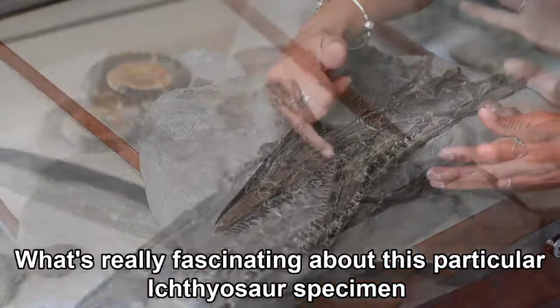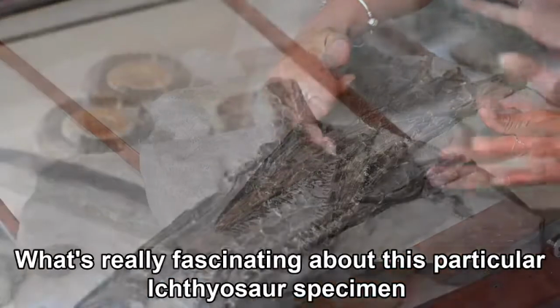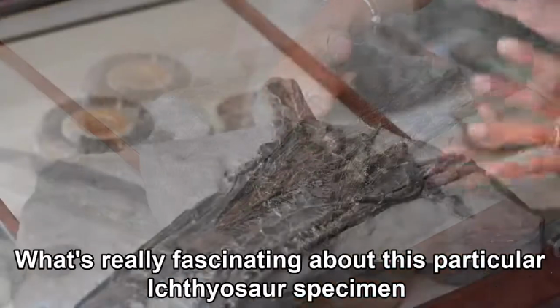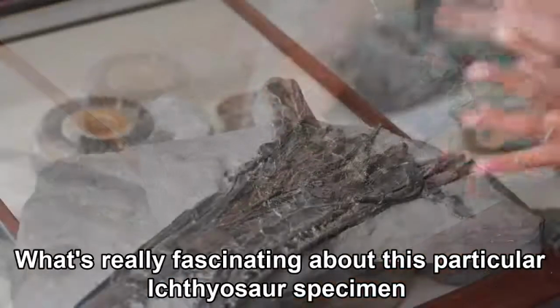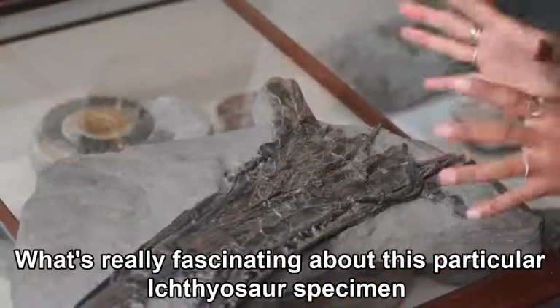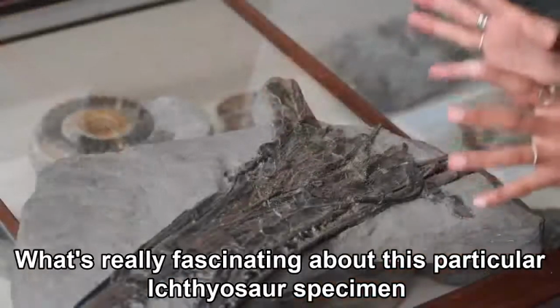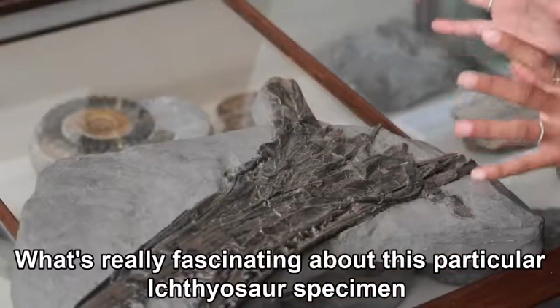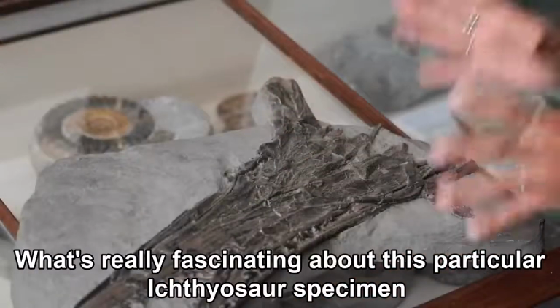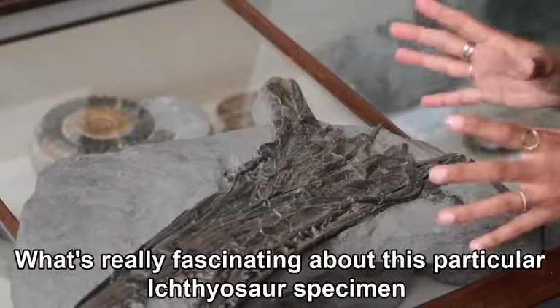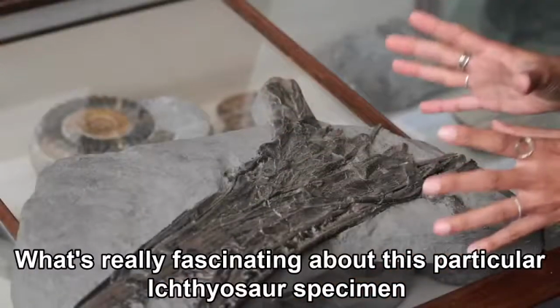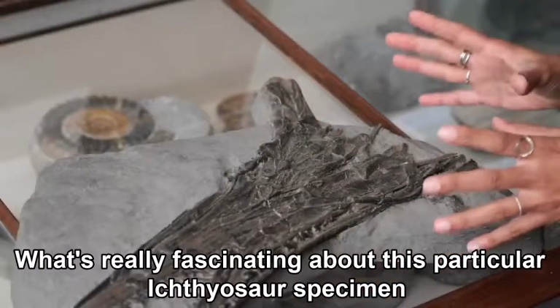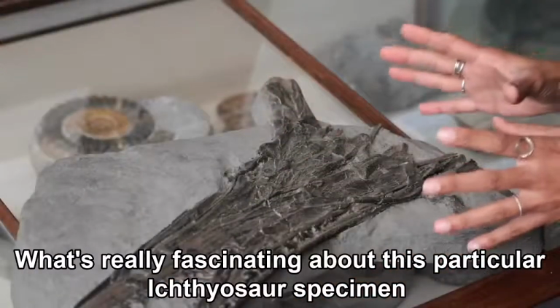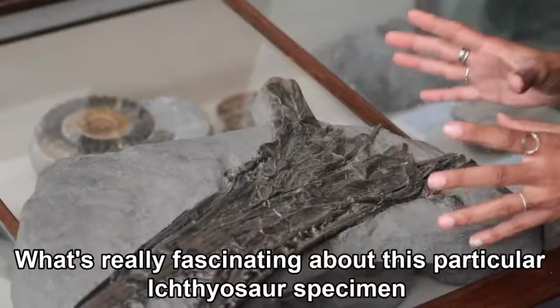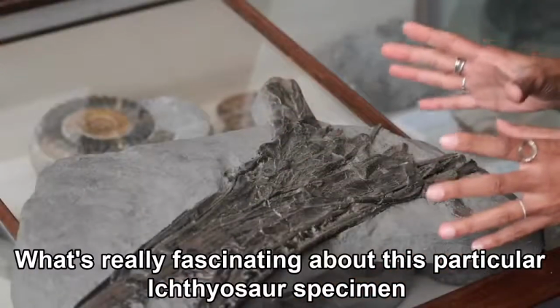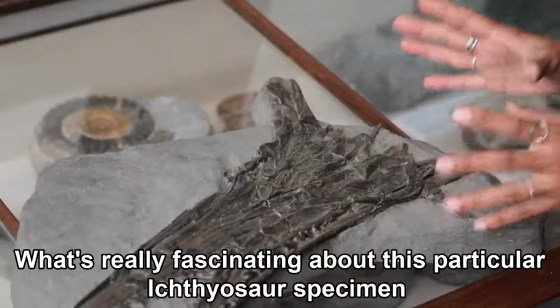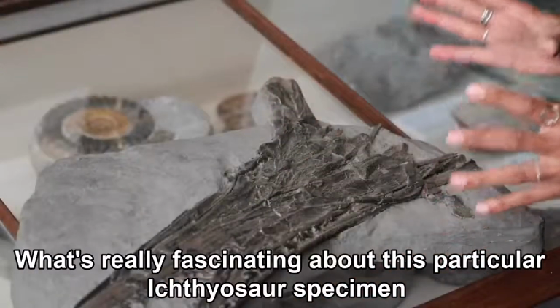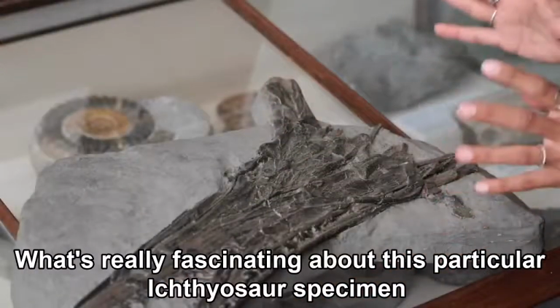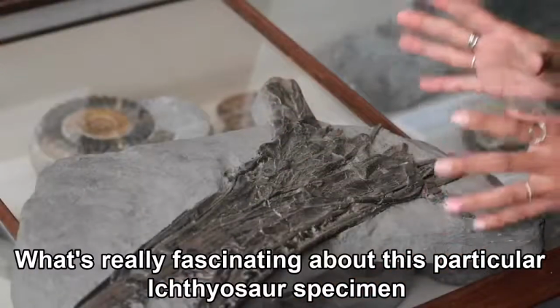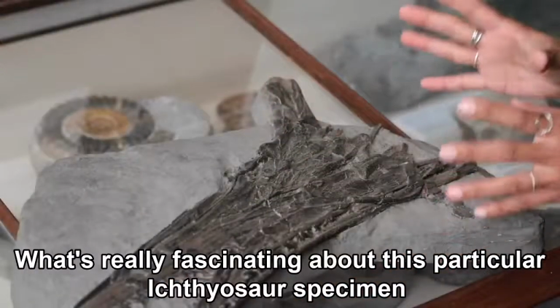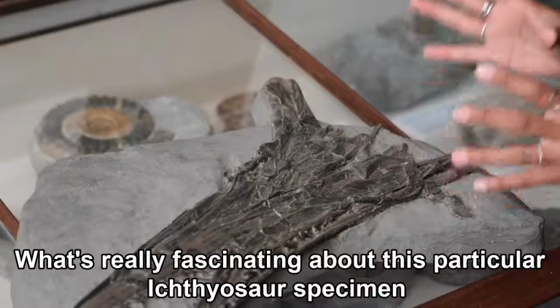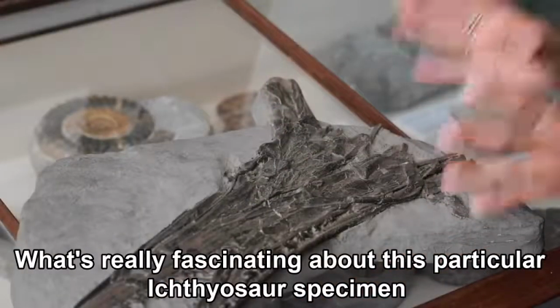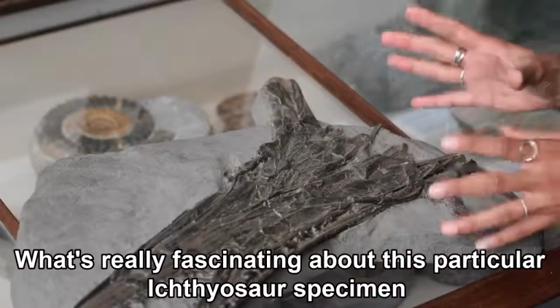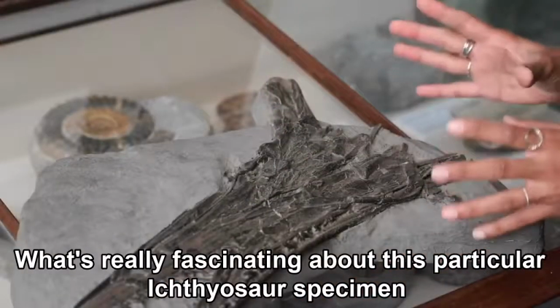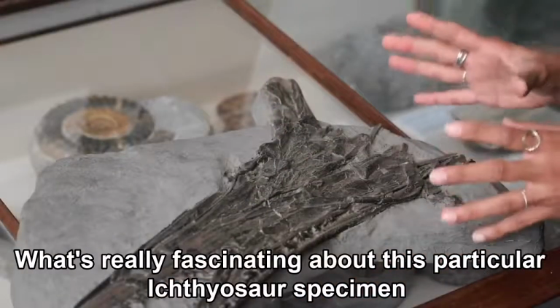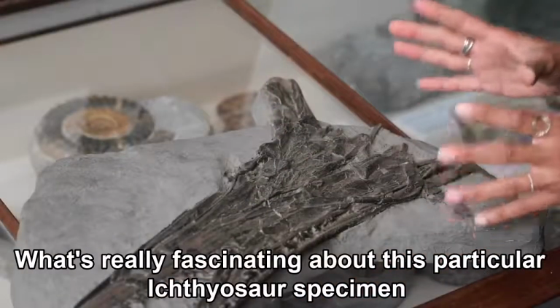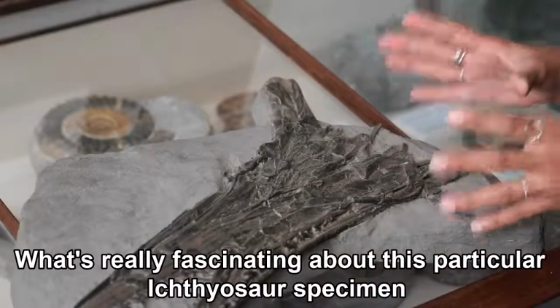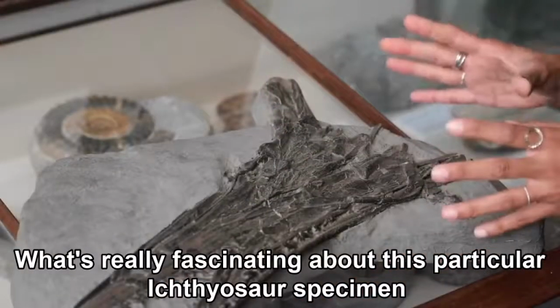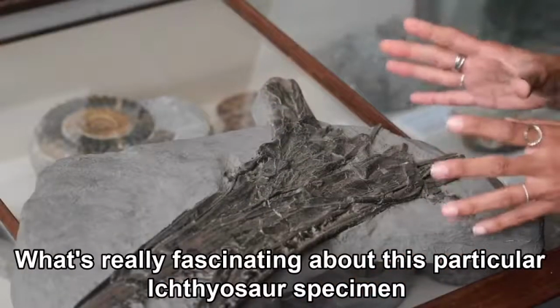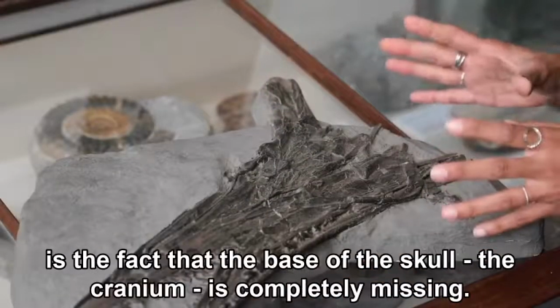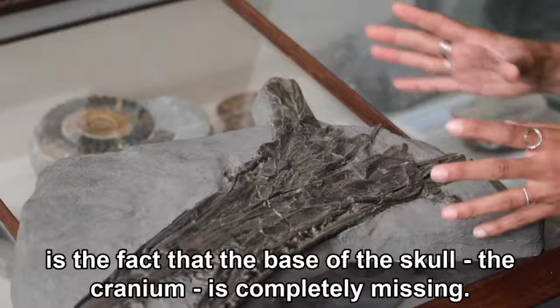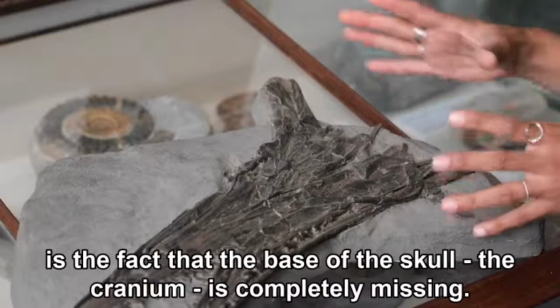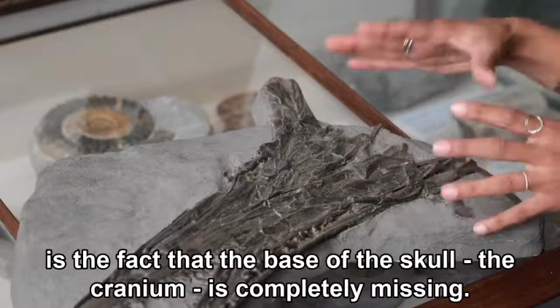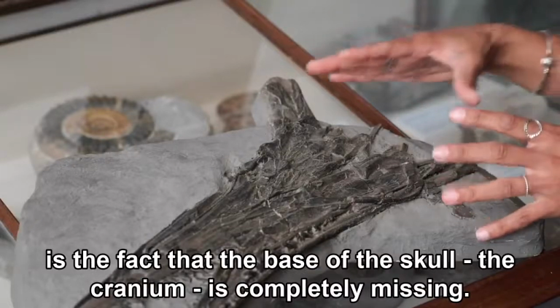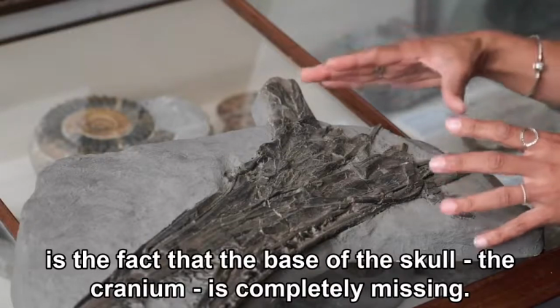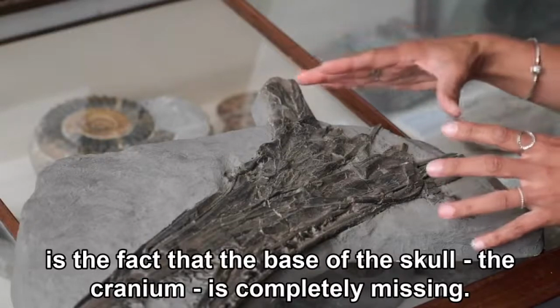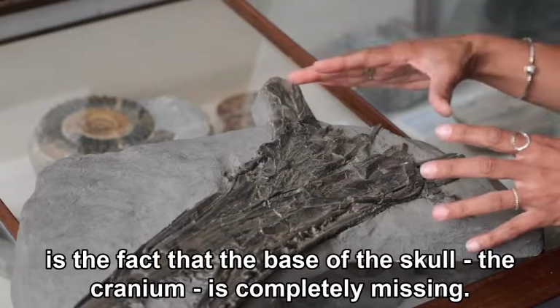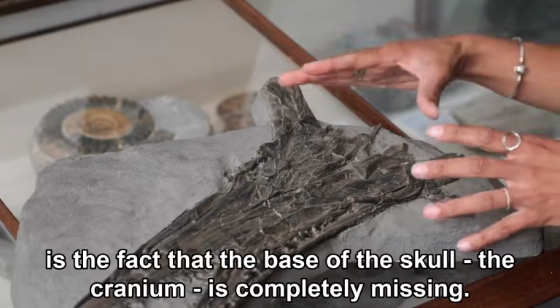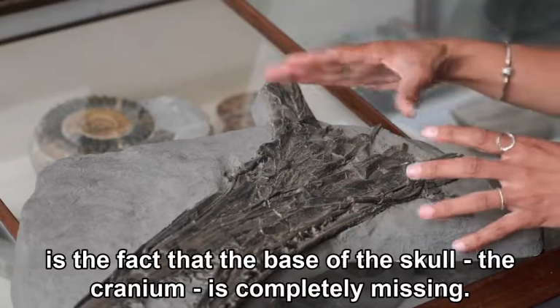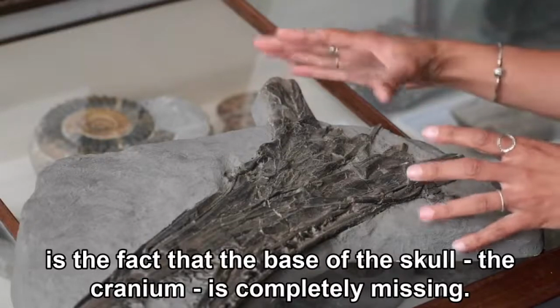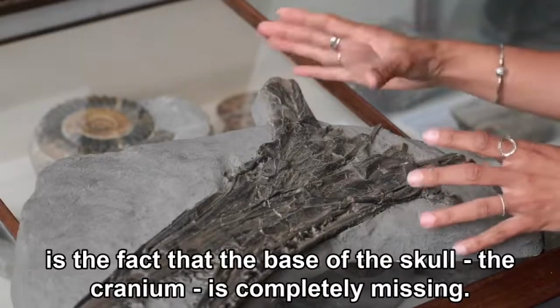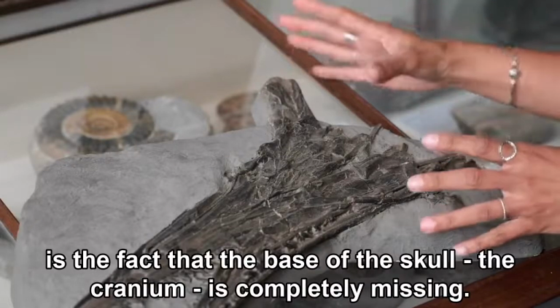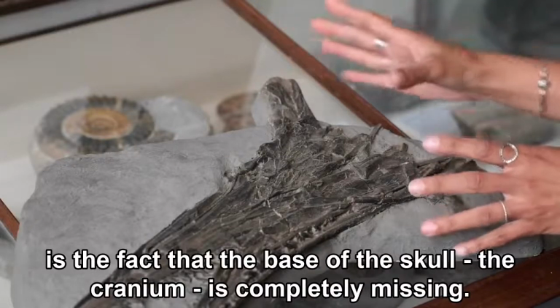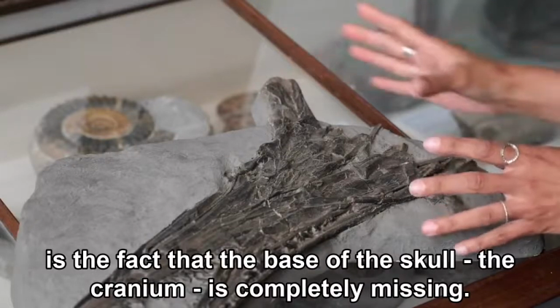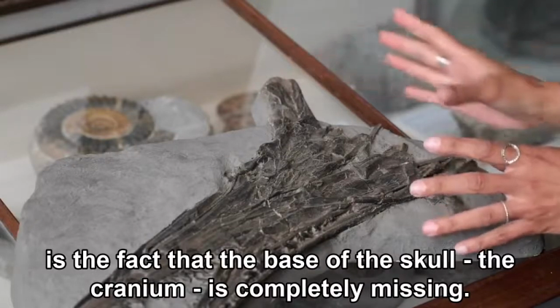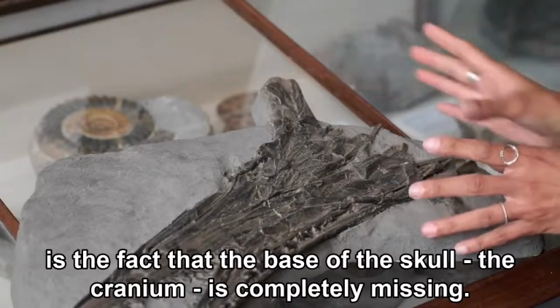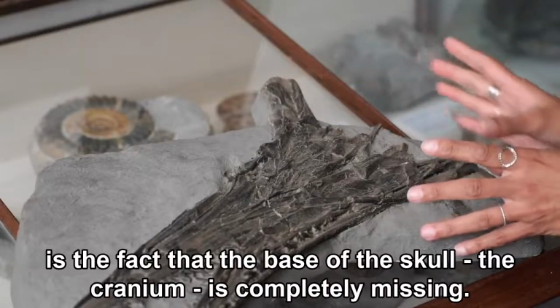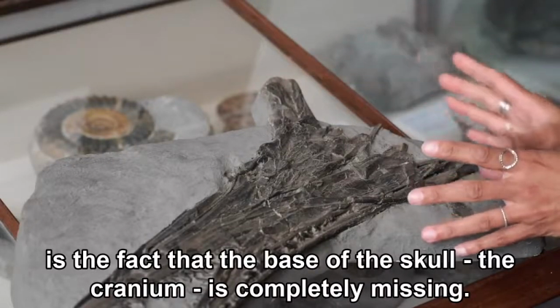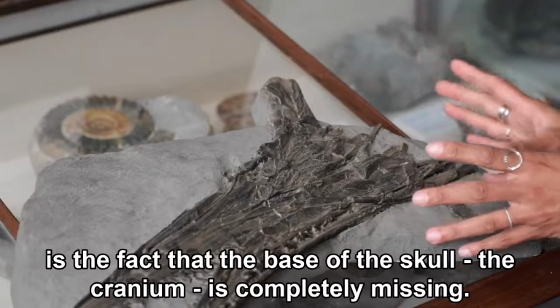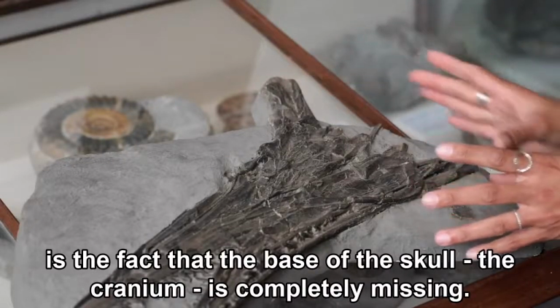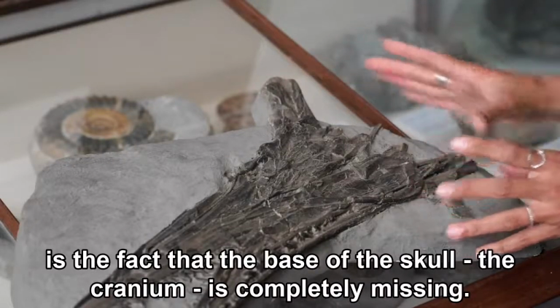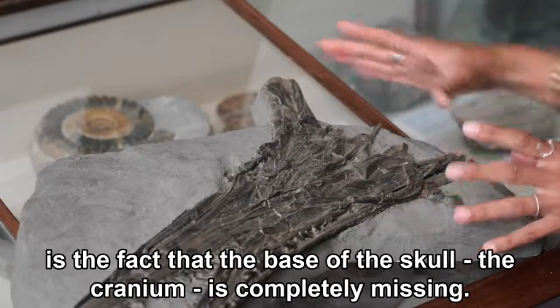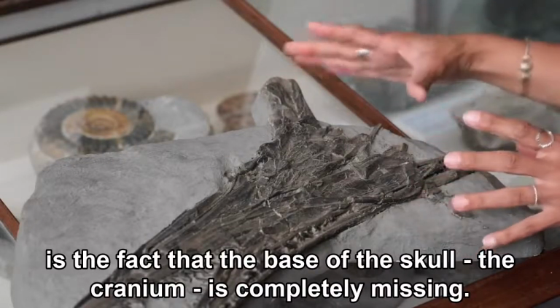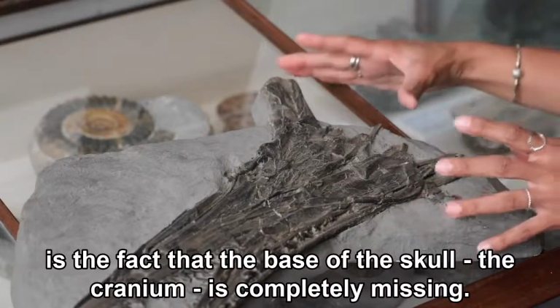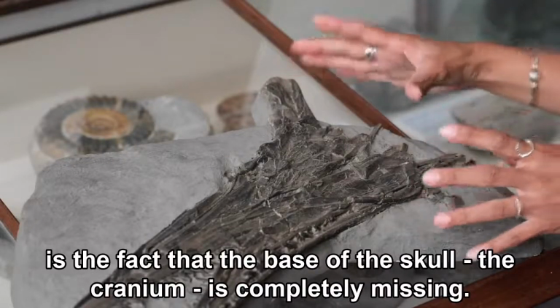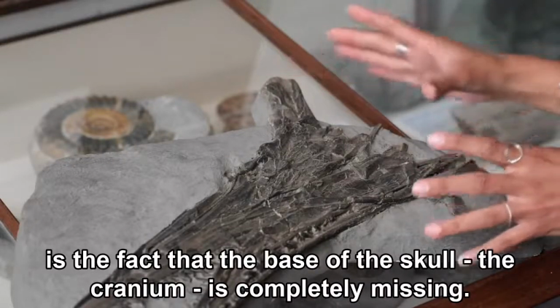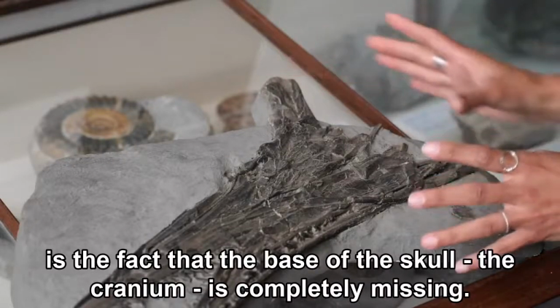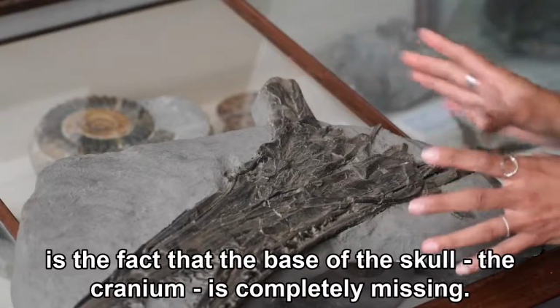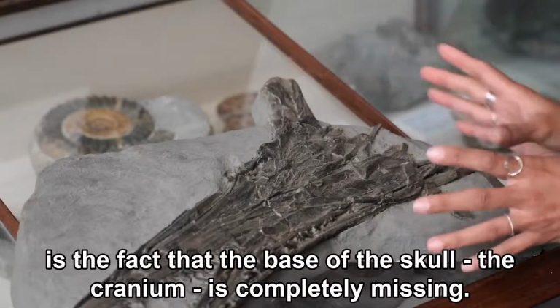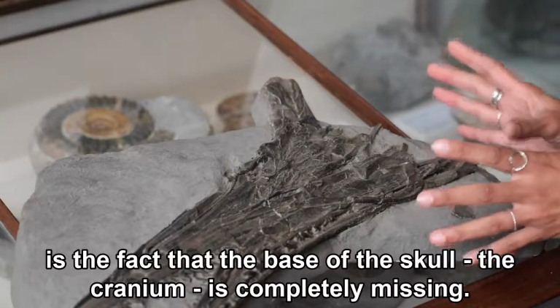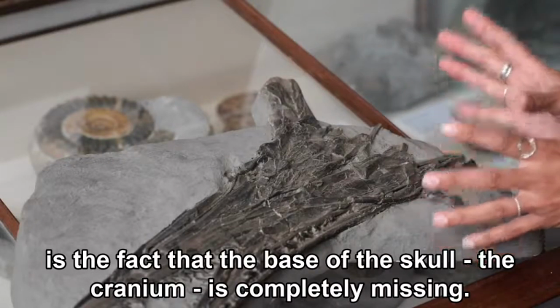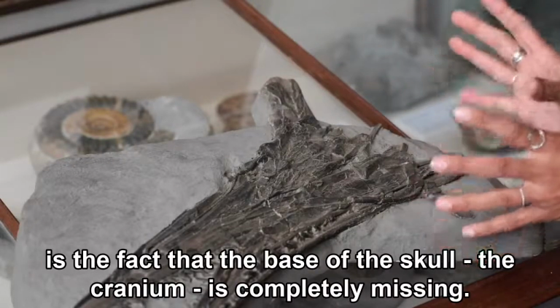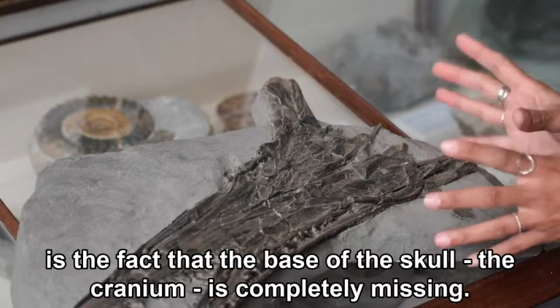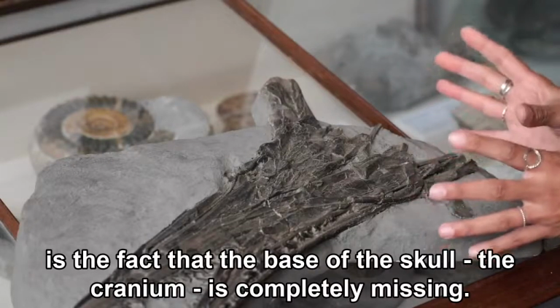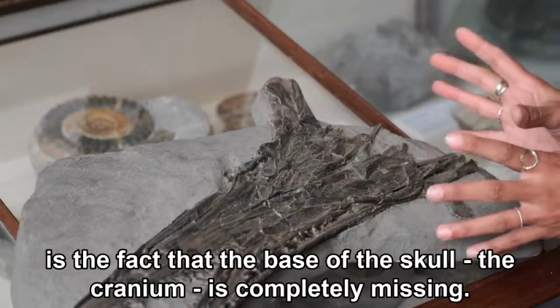What's really fascinating about this particular ichthyosaur specimen is the fact that the base of the skull — the cranium — is completely missing.